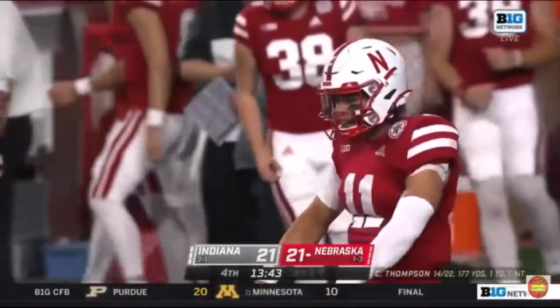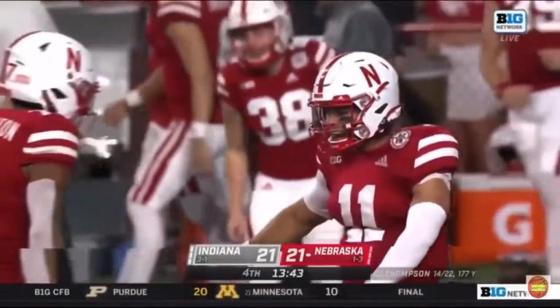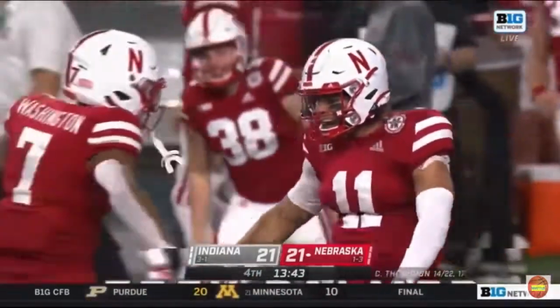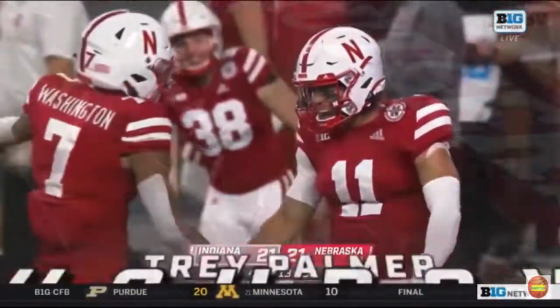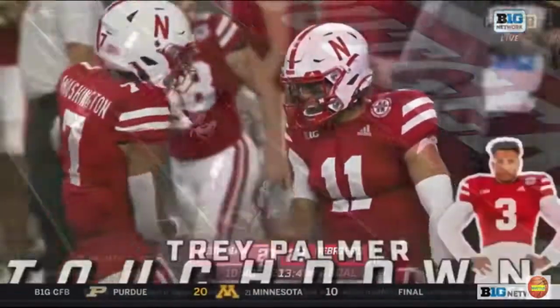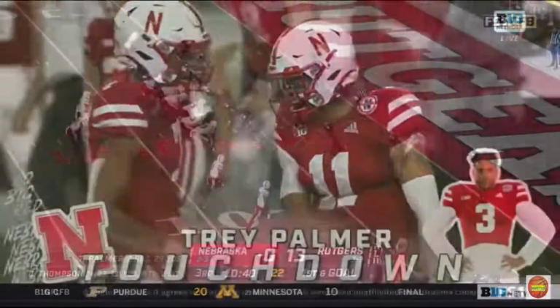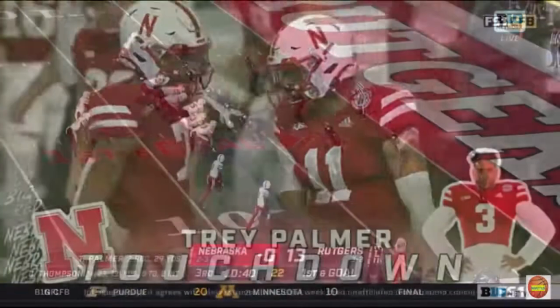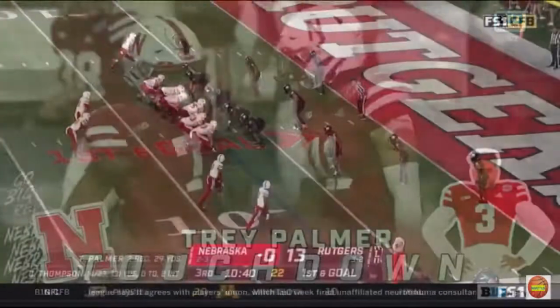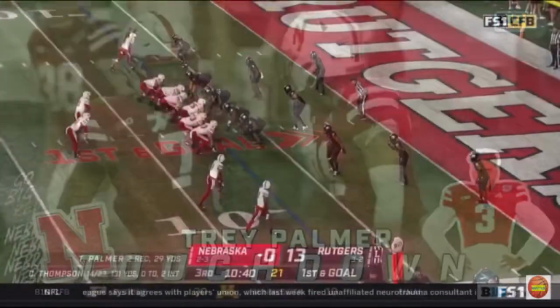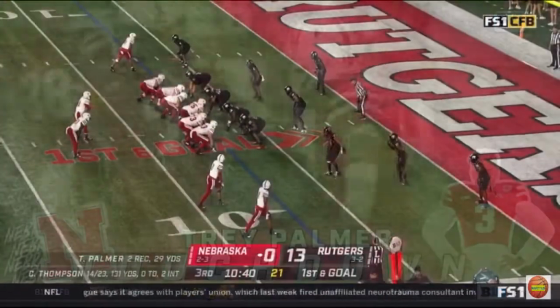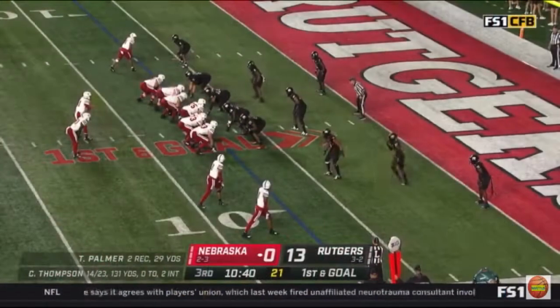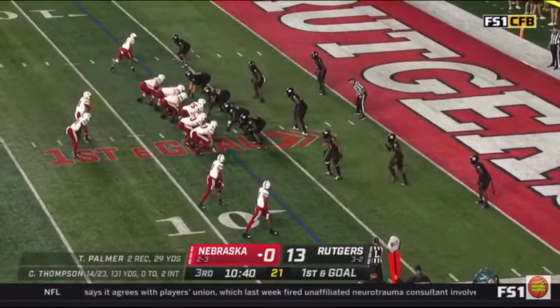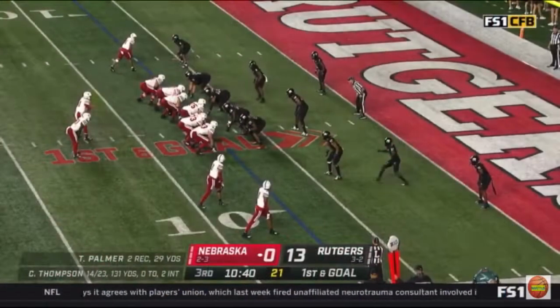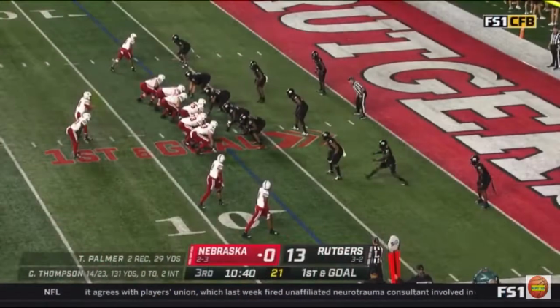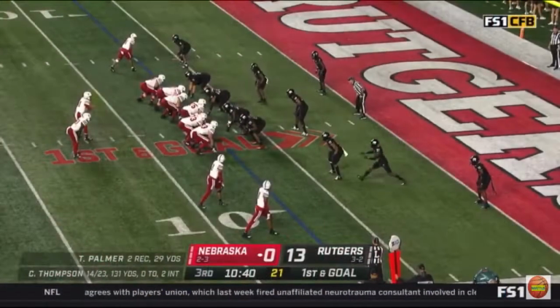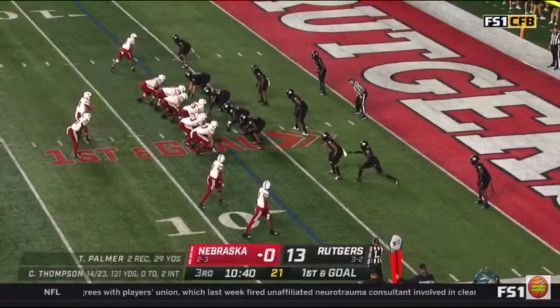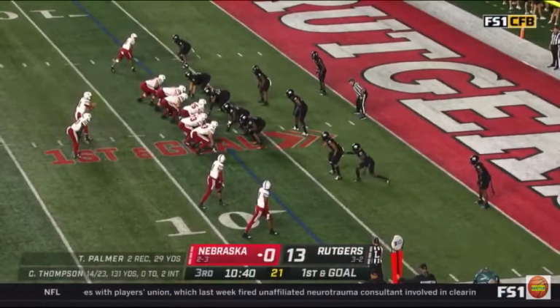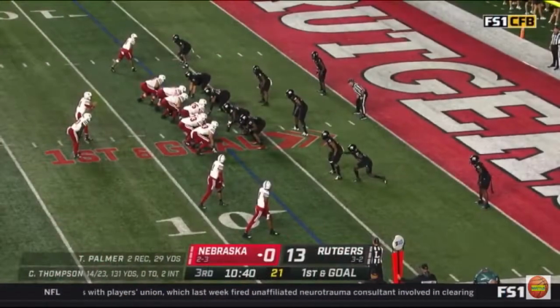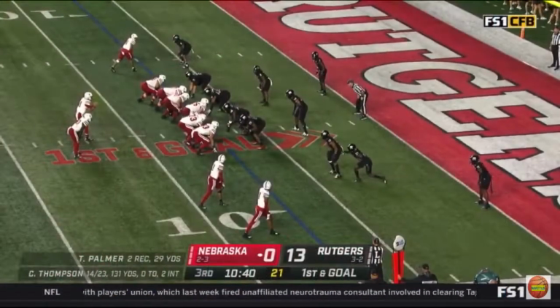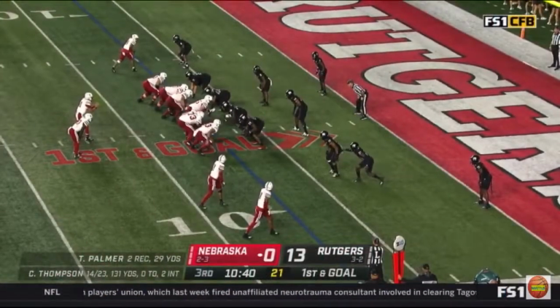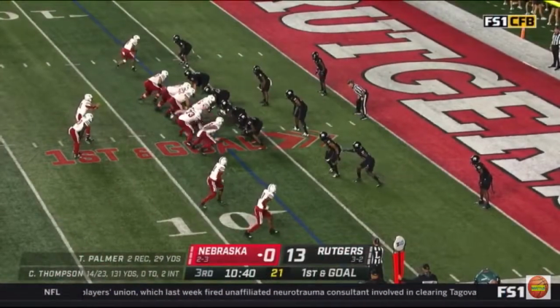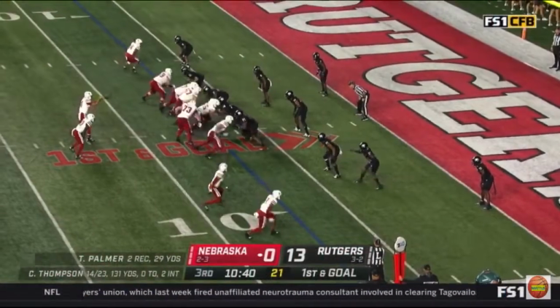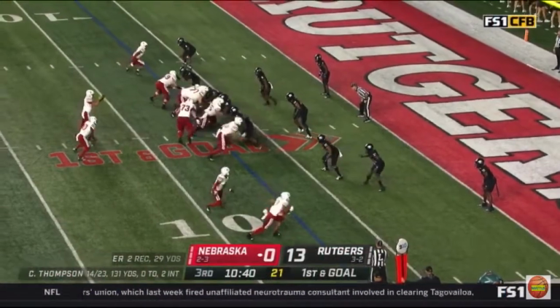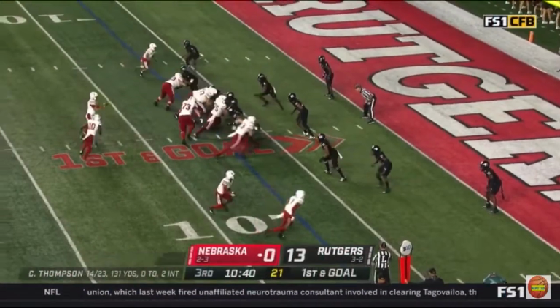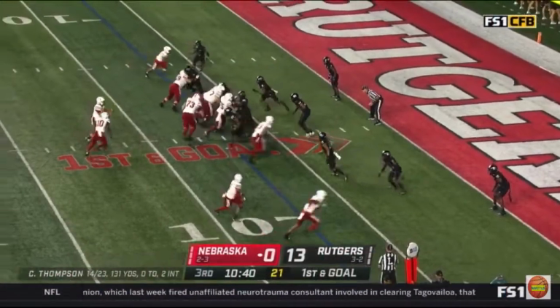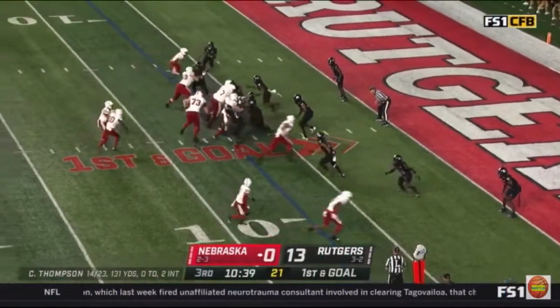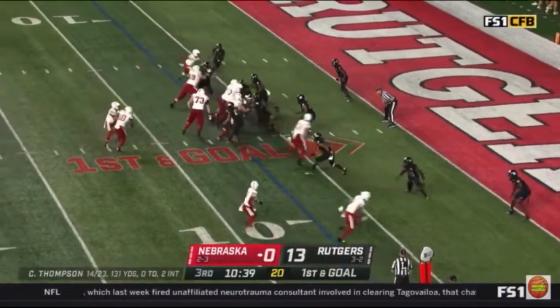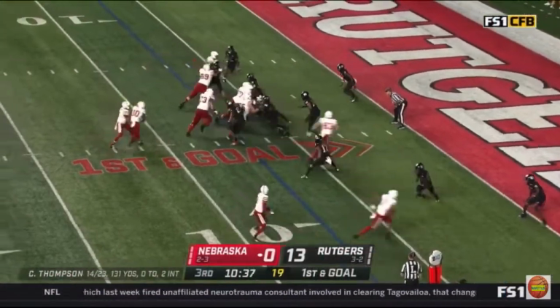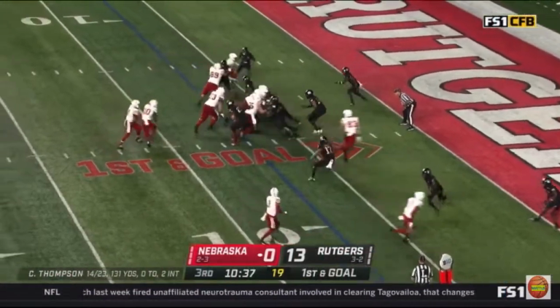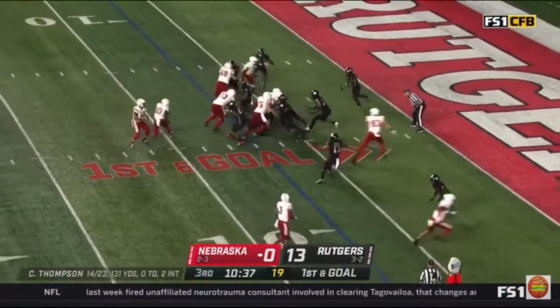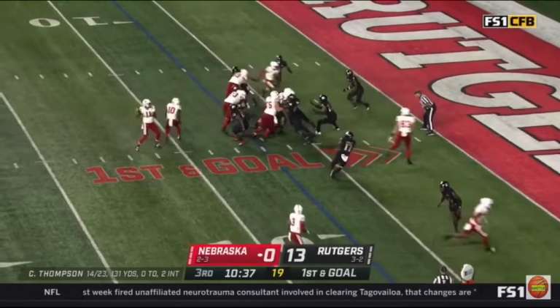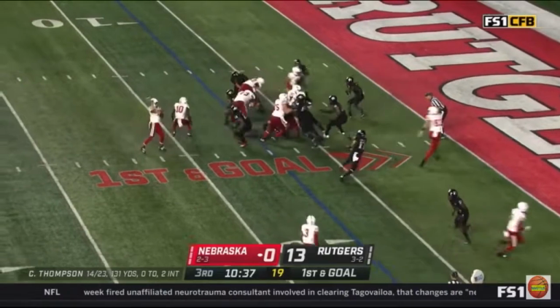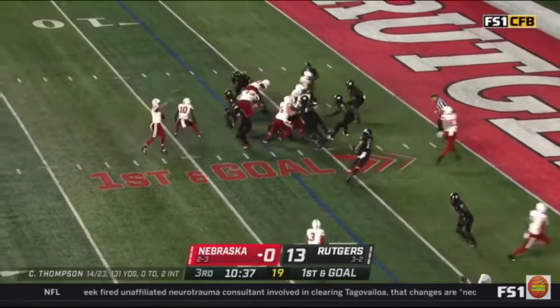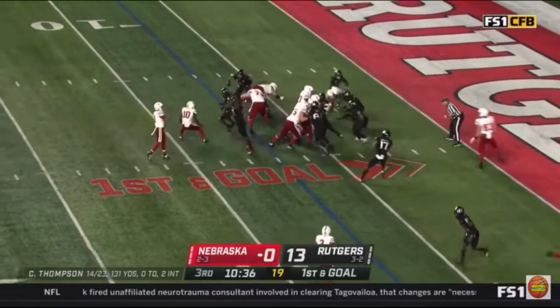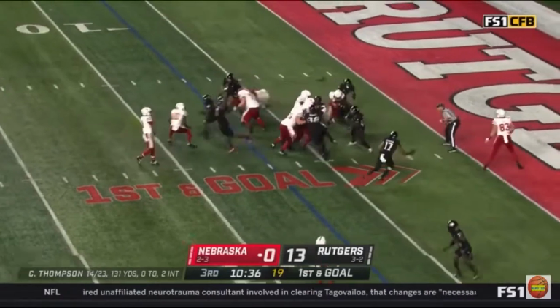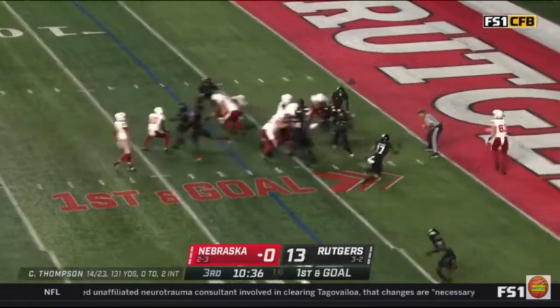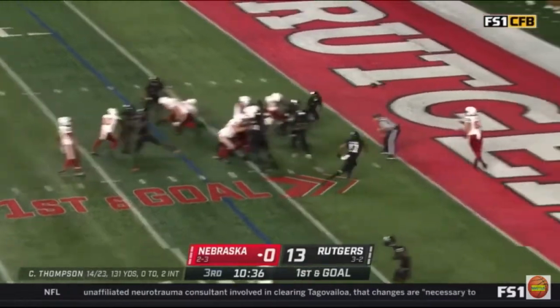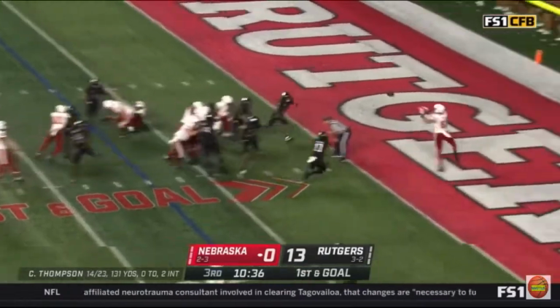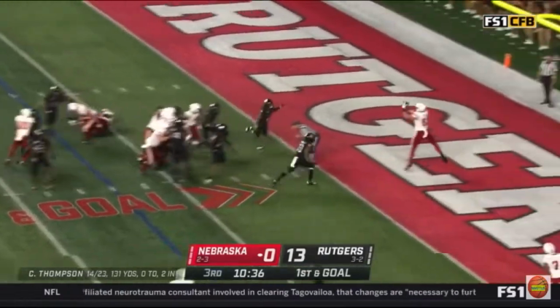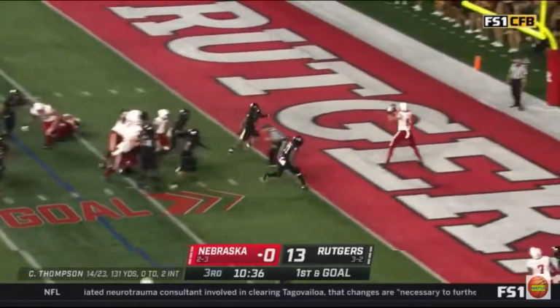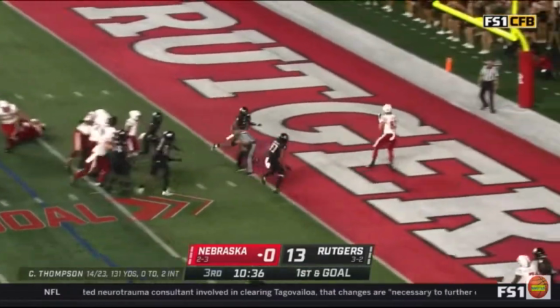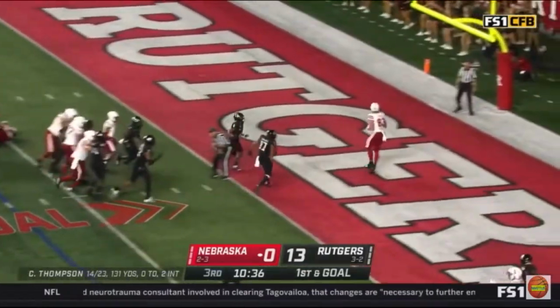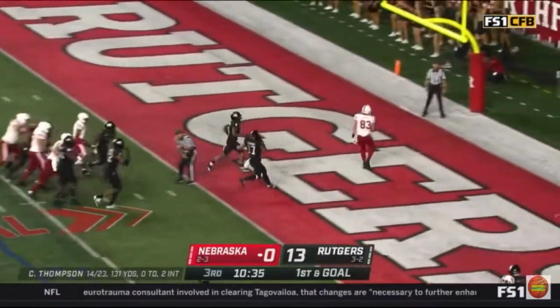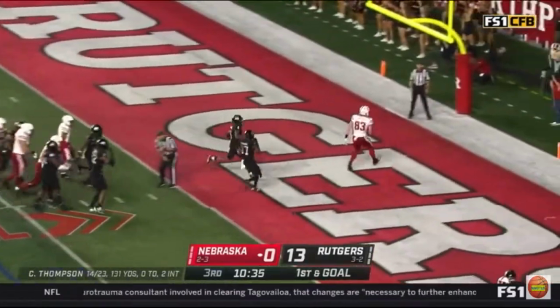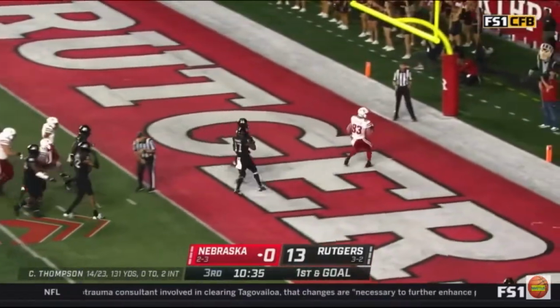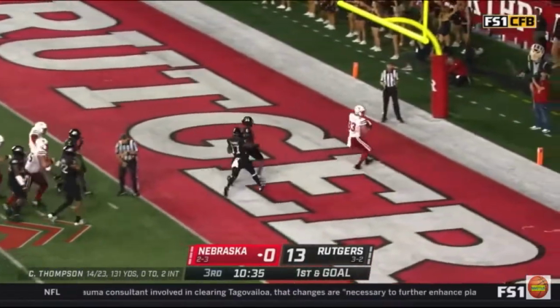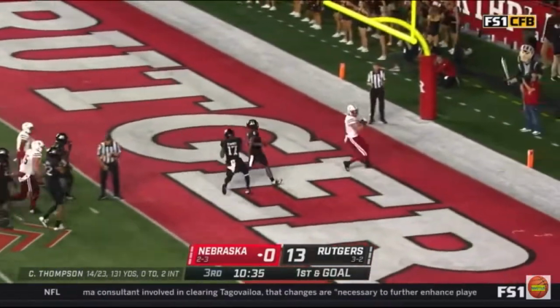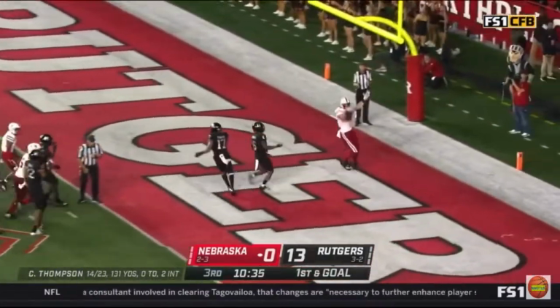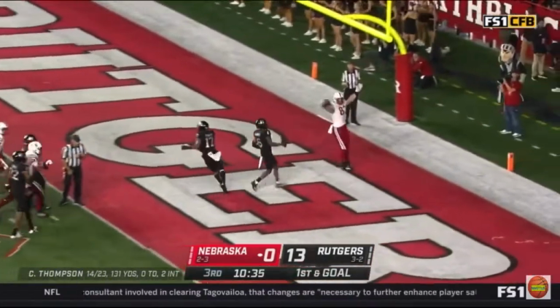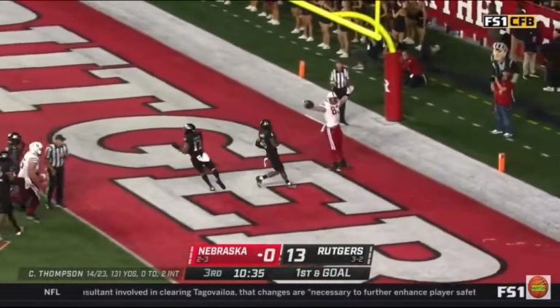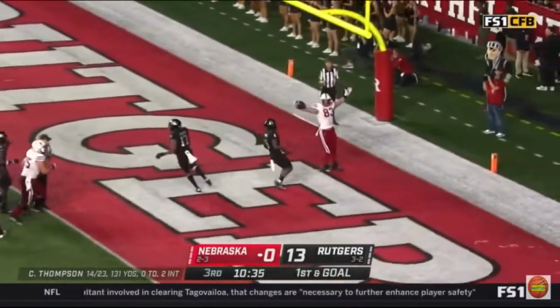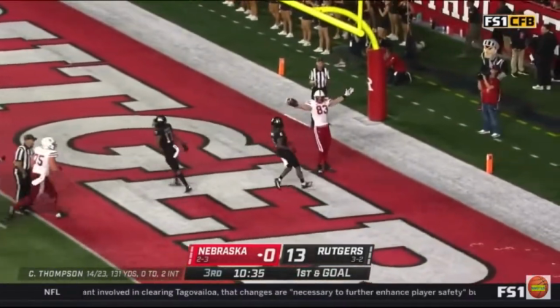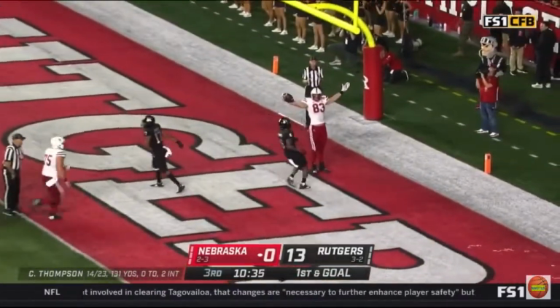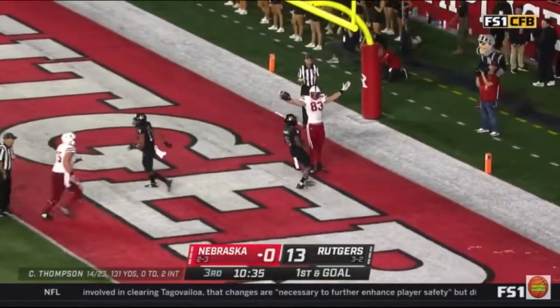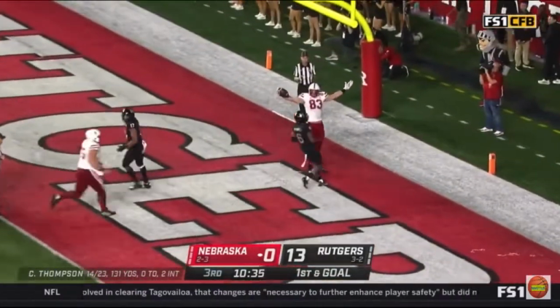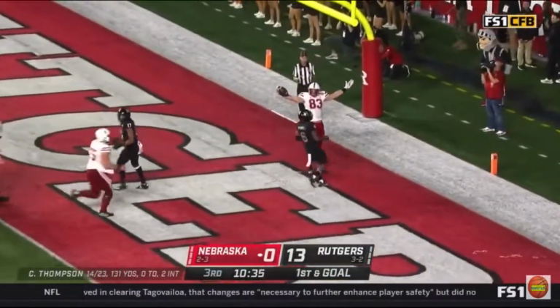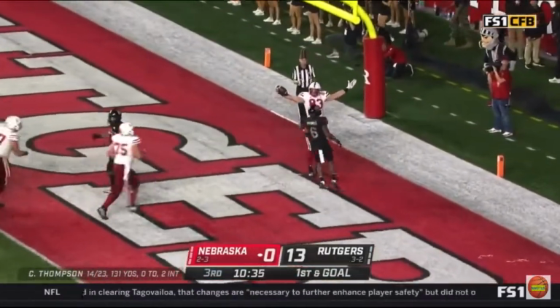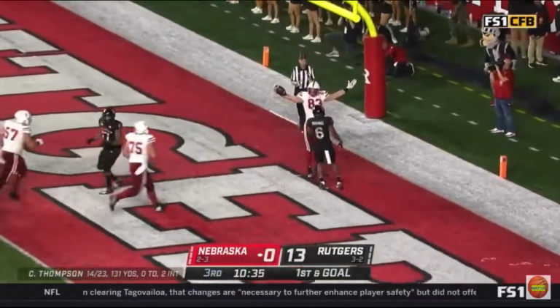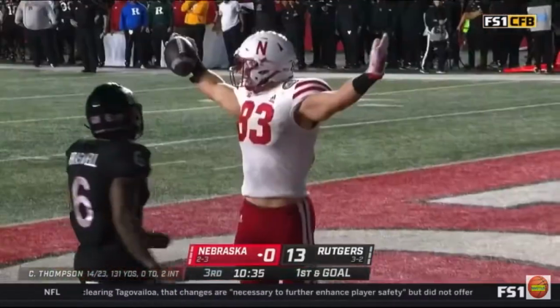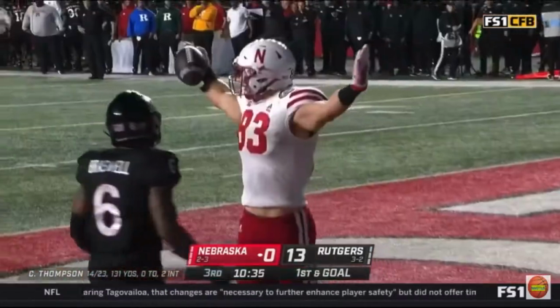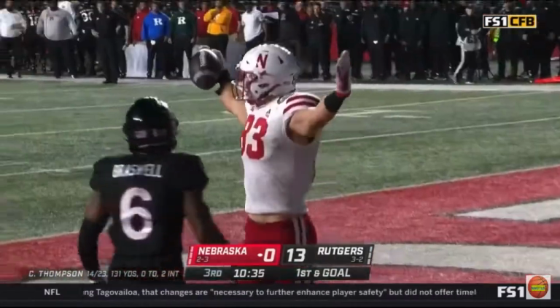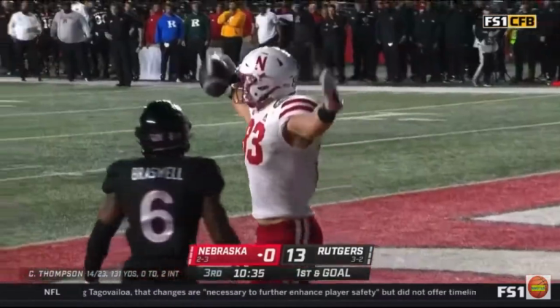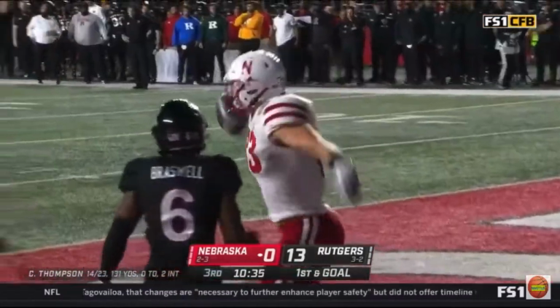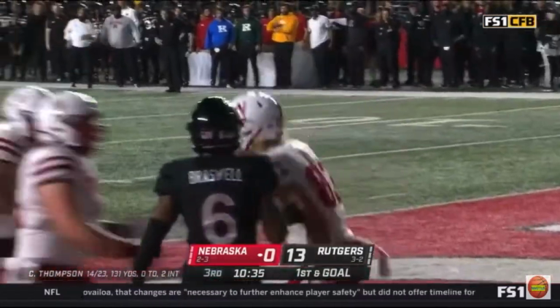In different spots so they don't know where he's coming from, and it pays dividends there. Great drive for the Cornhuskers — and there's Volkolec. Touchdown, Nebraska.